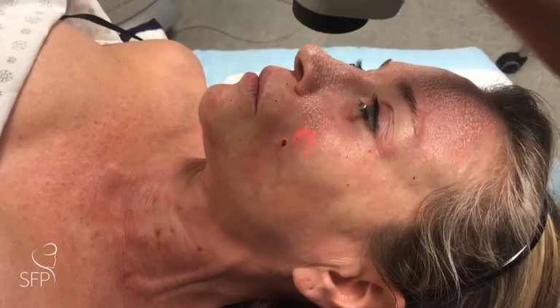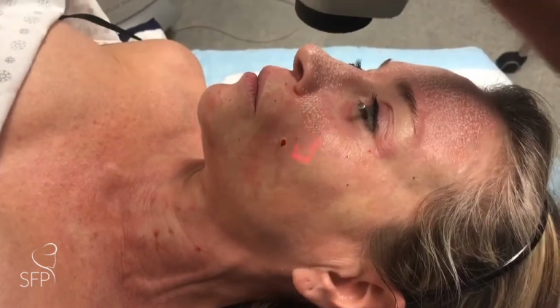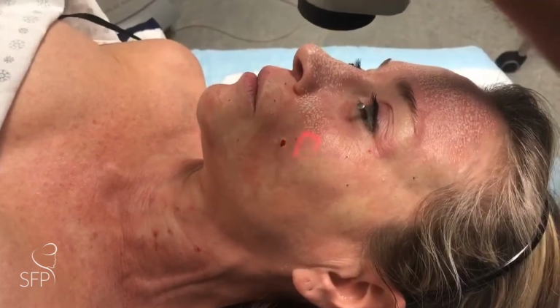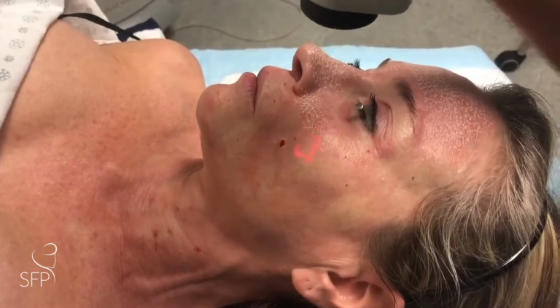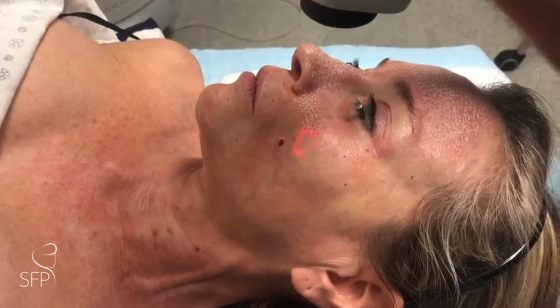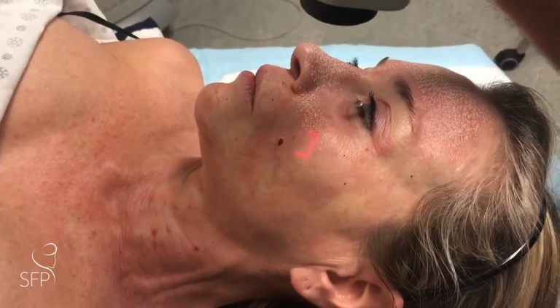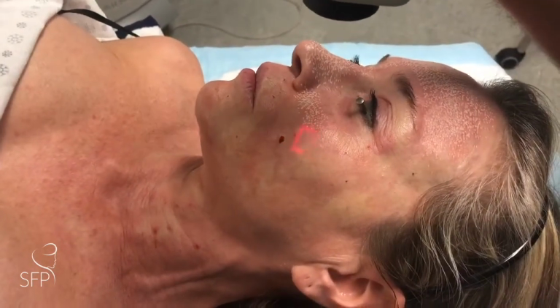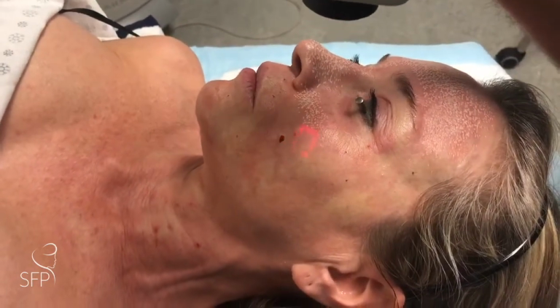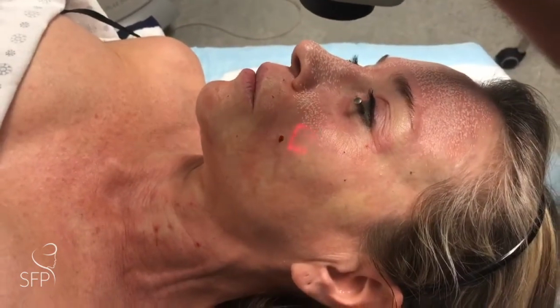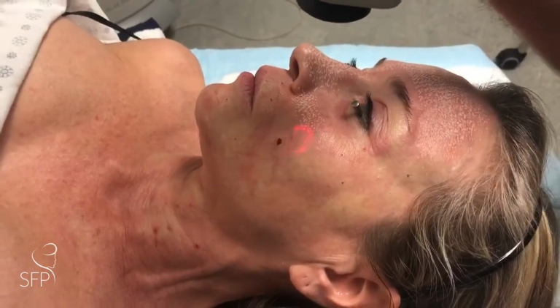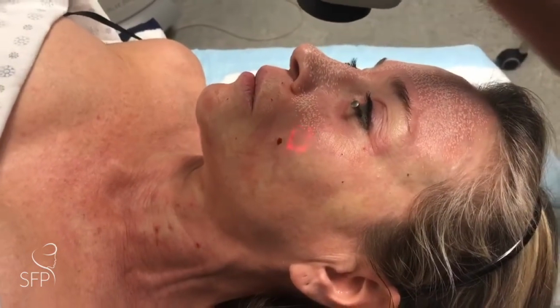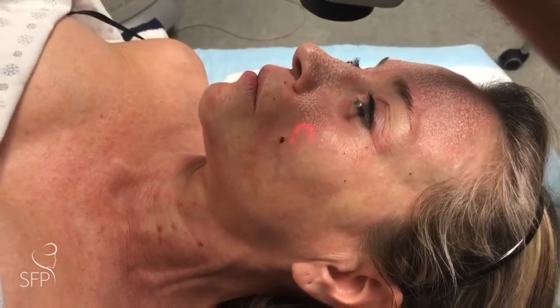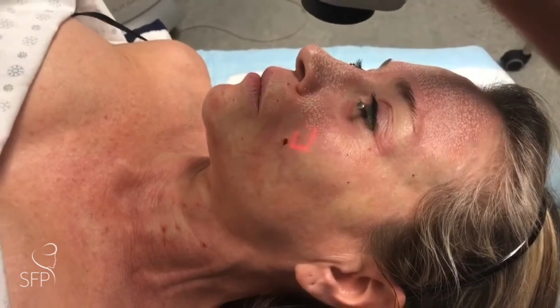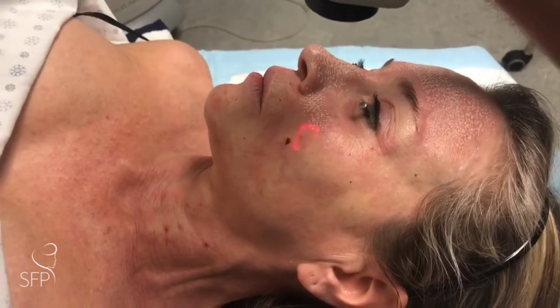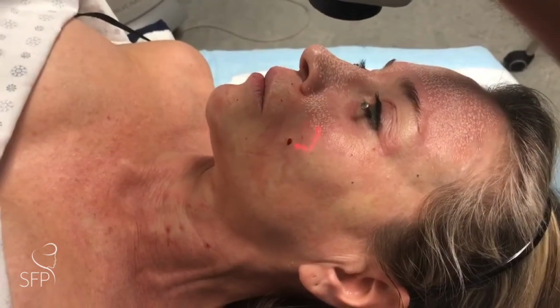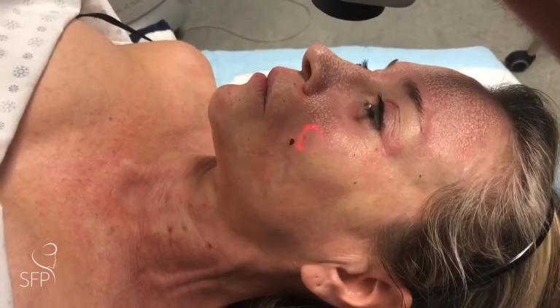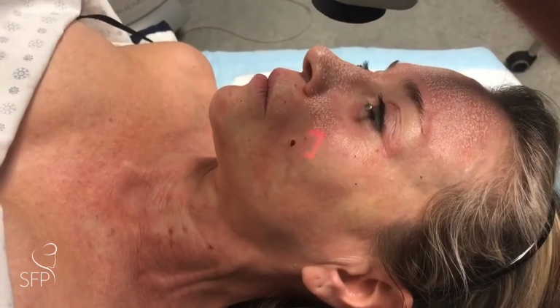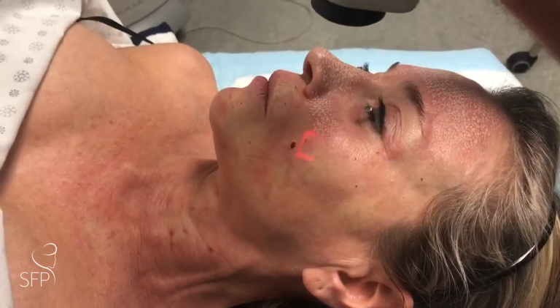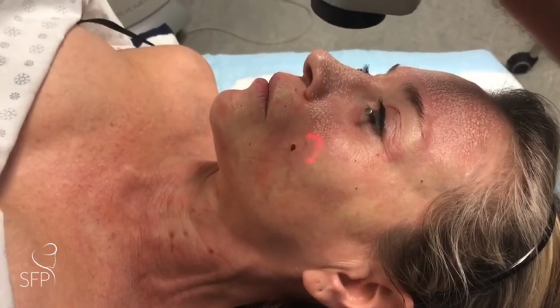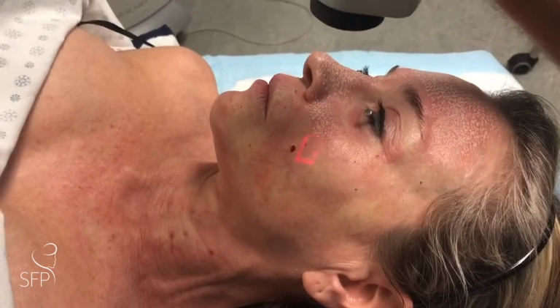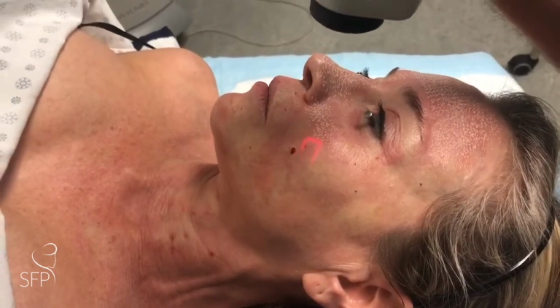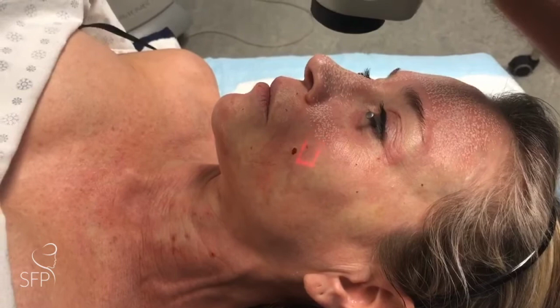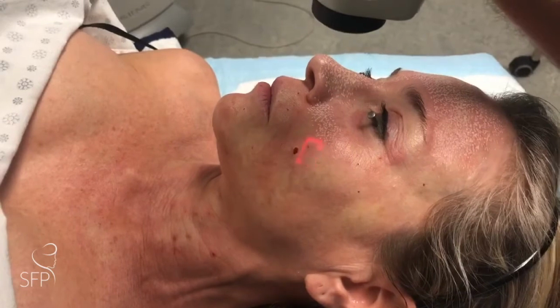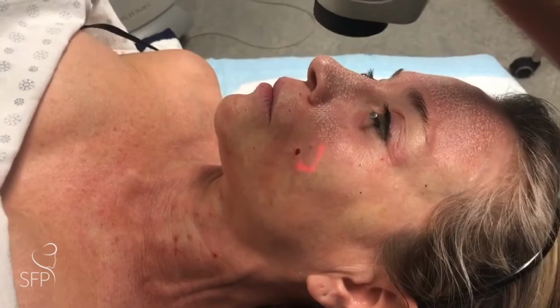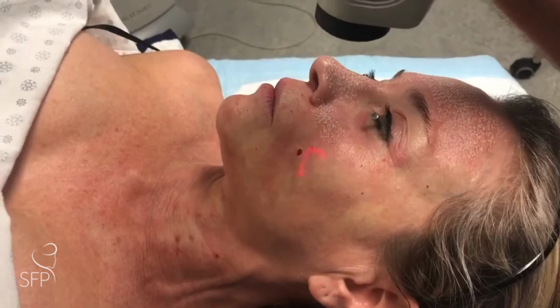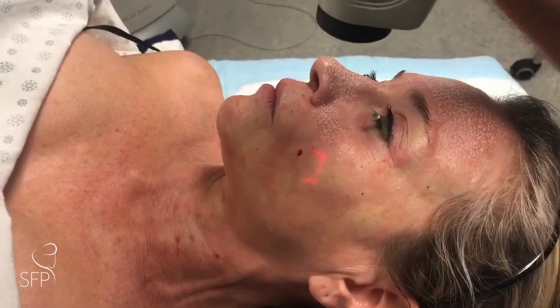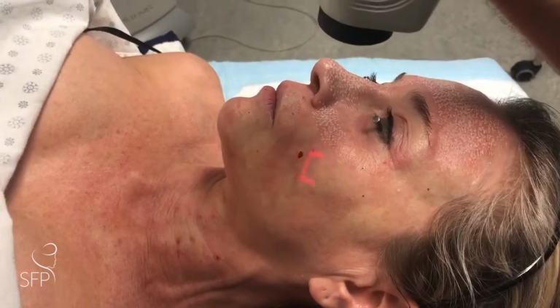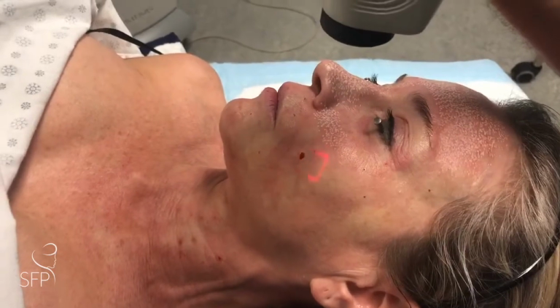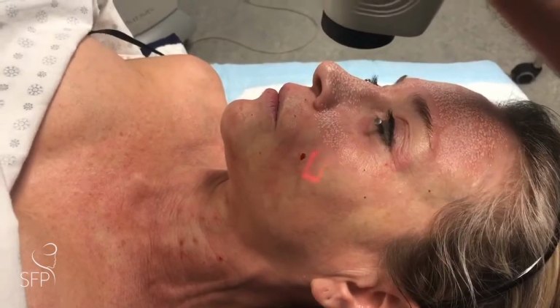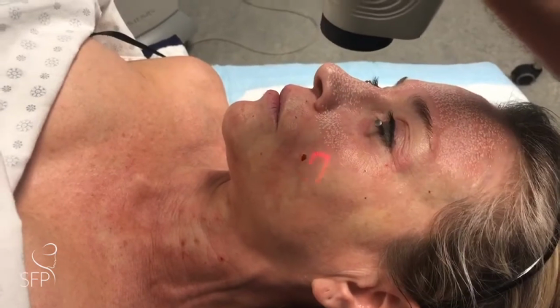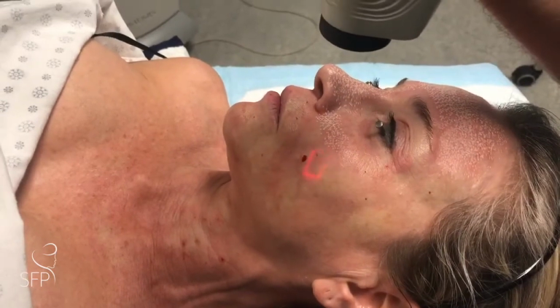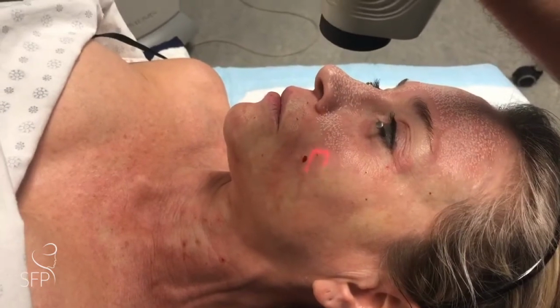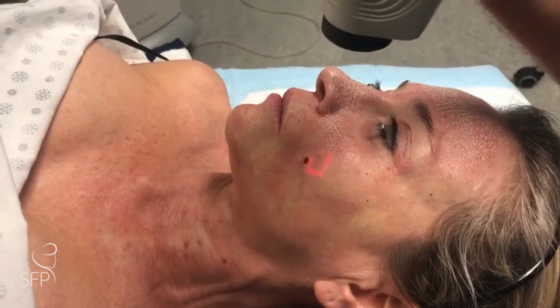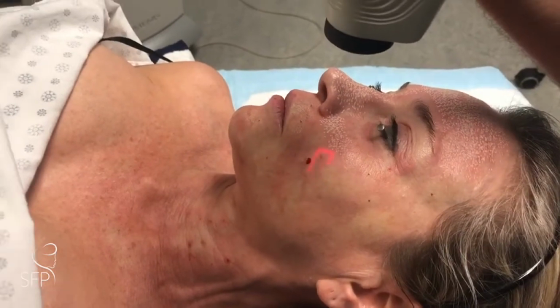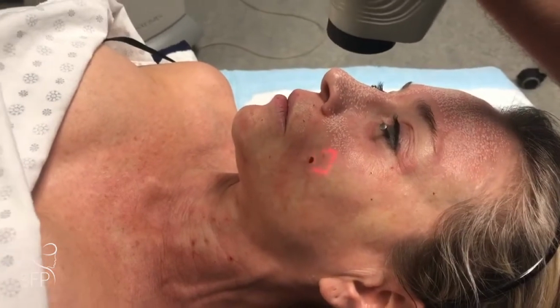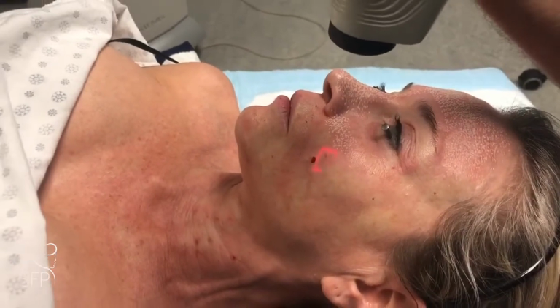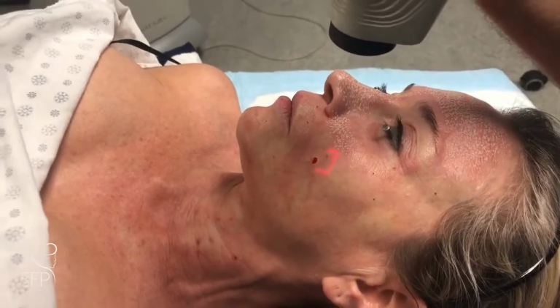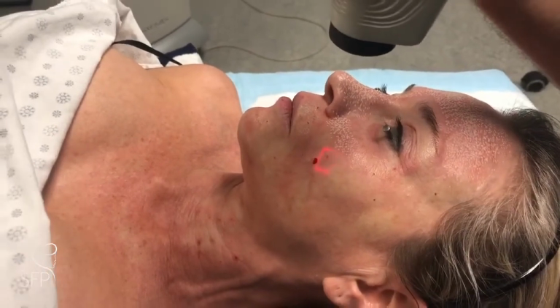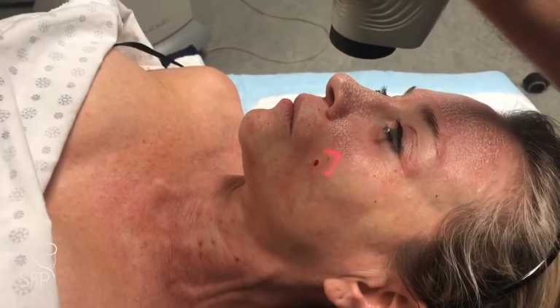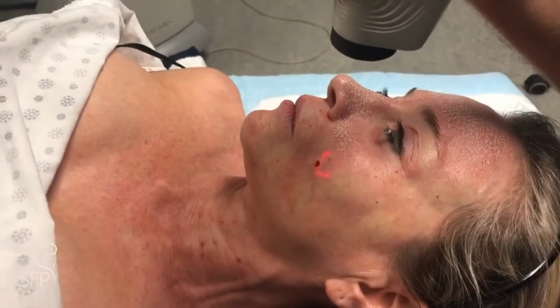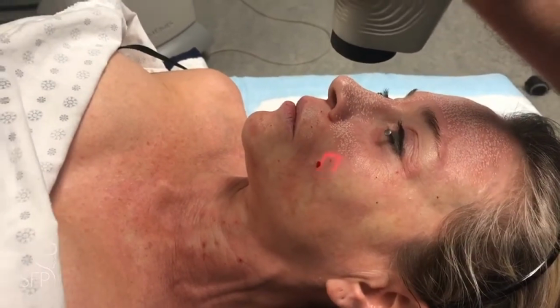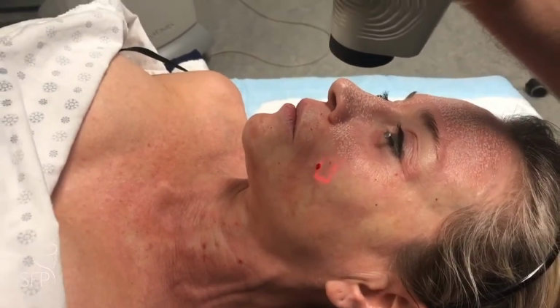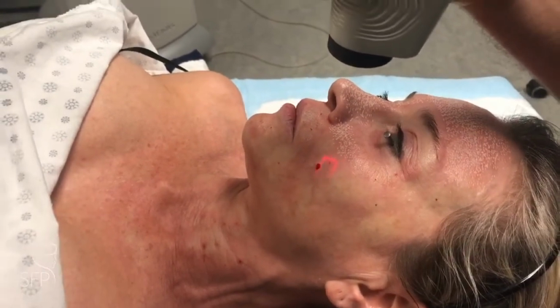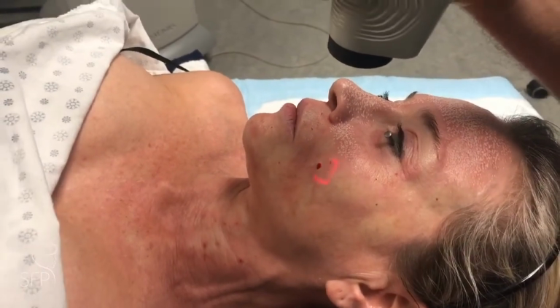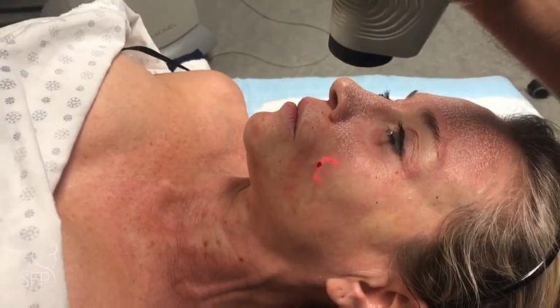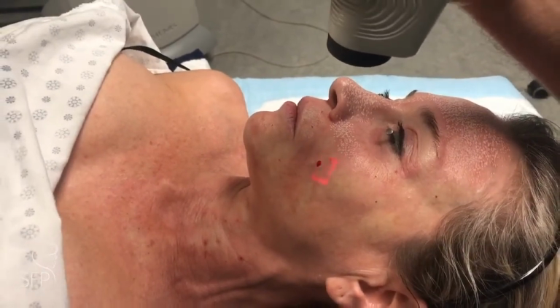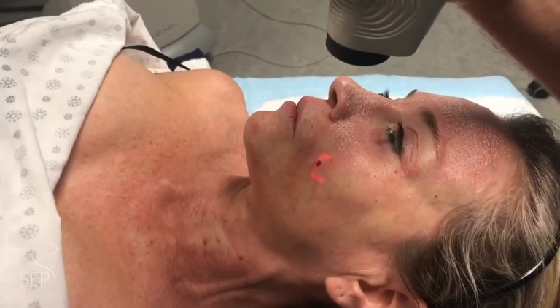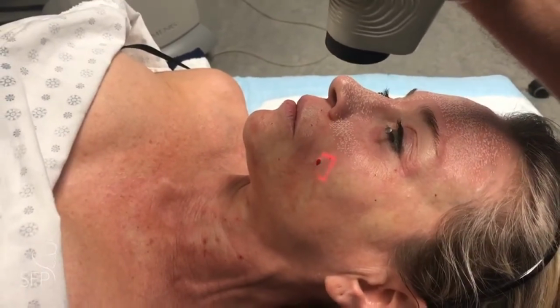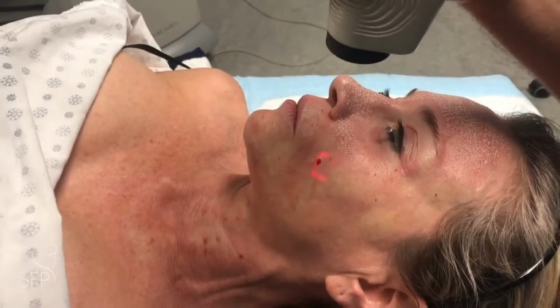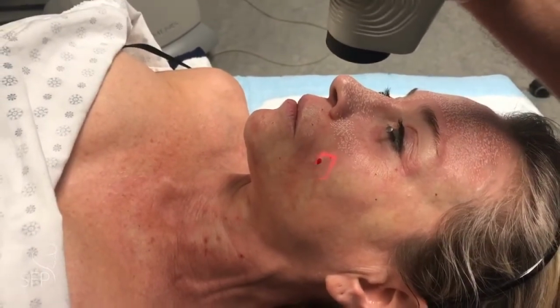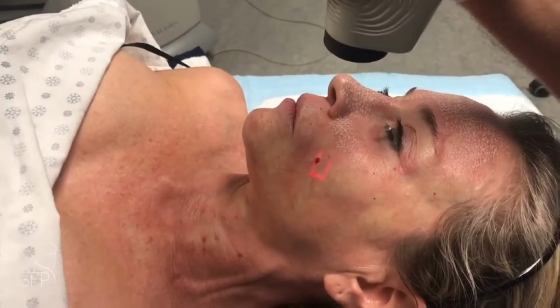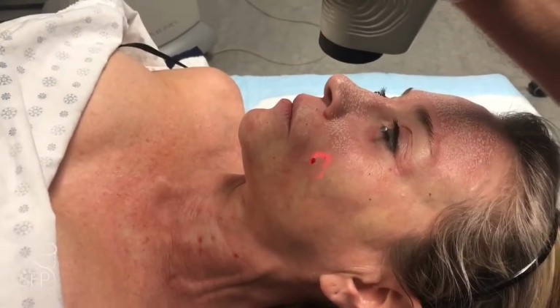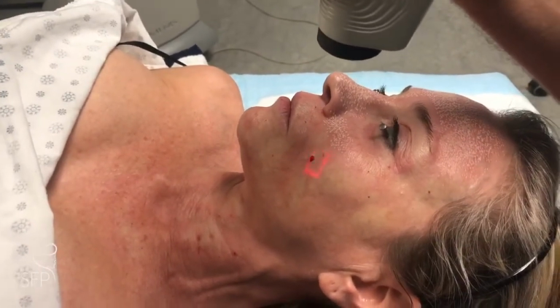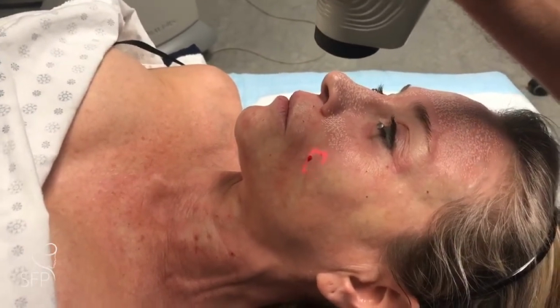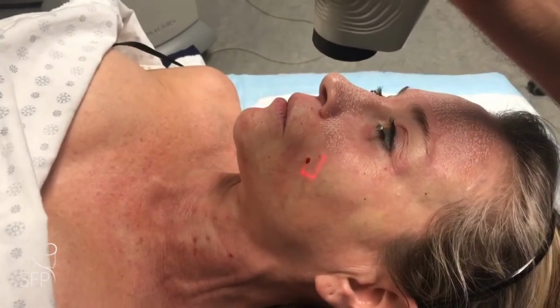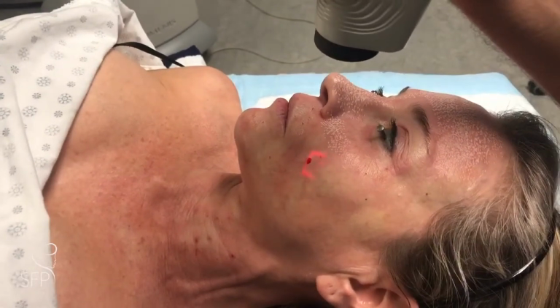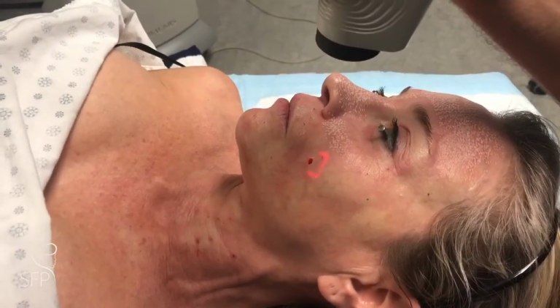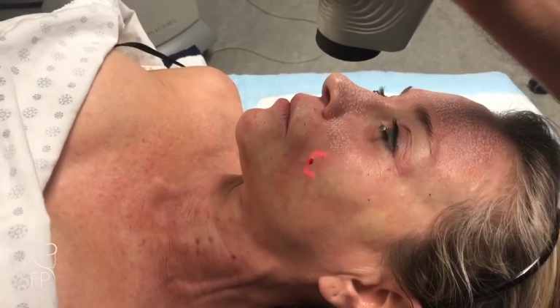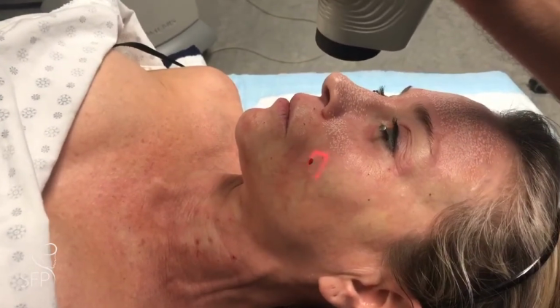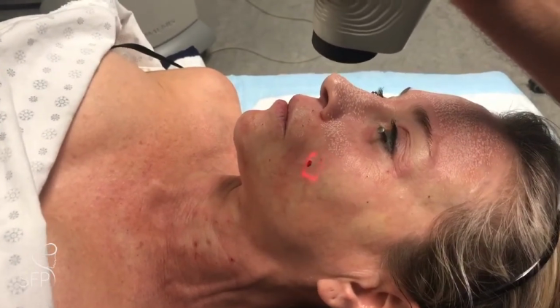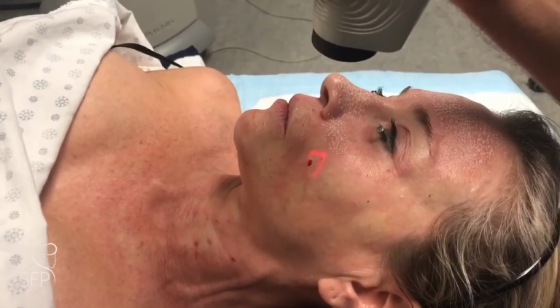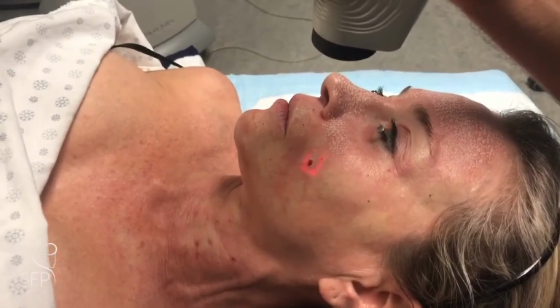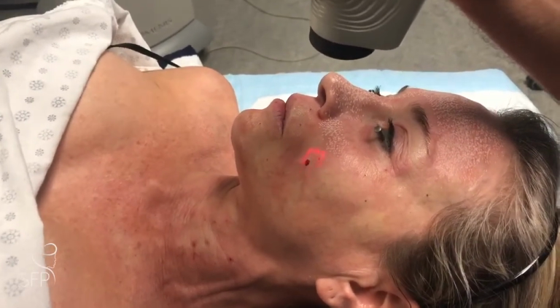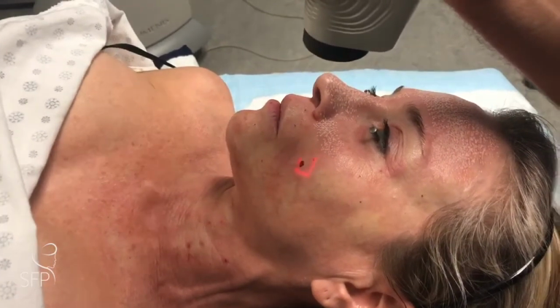We'll be doing a deep resurfacing with an erbium laser around her mouth, to get rid of the lines that extend above and below her lips.